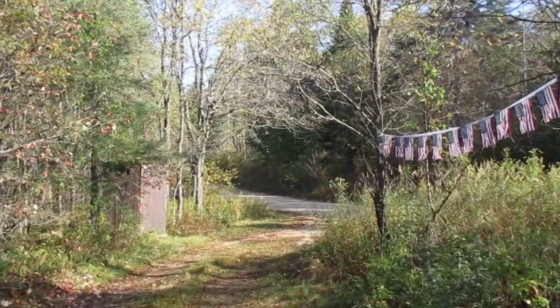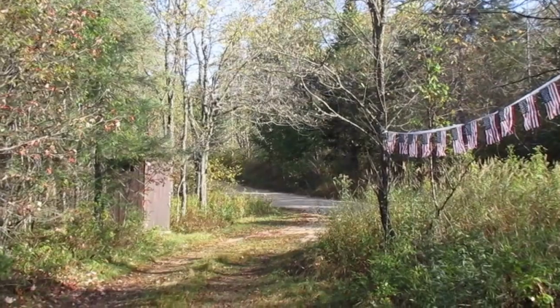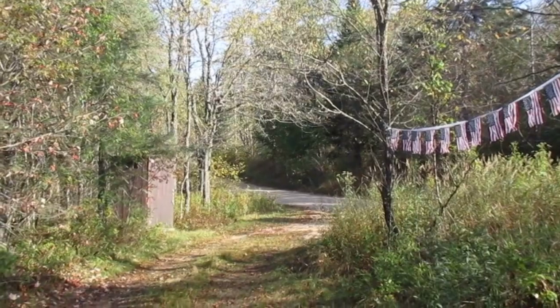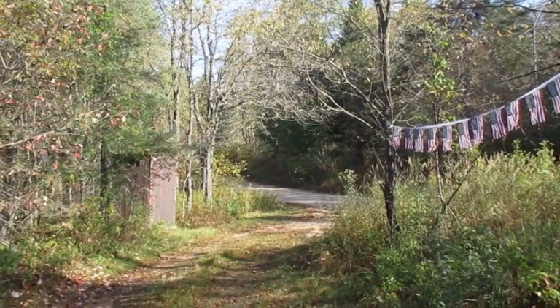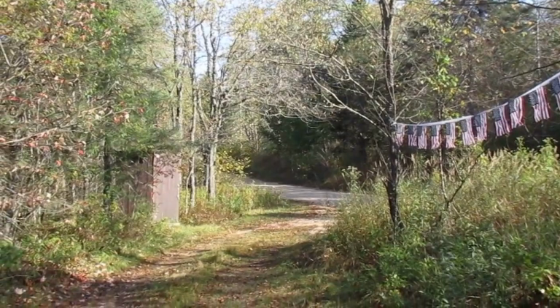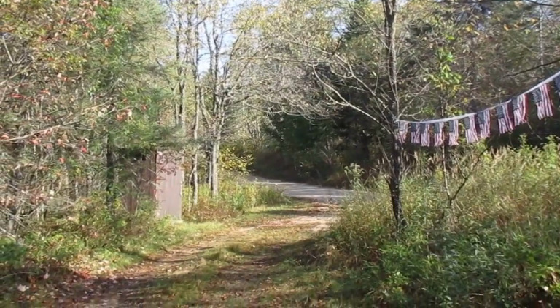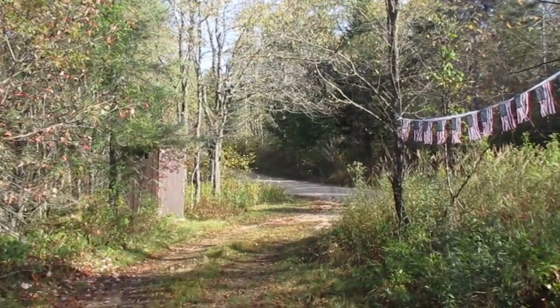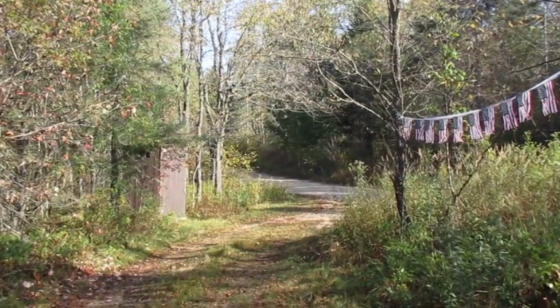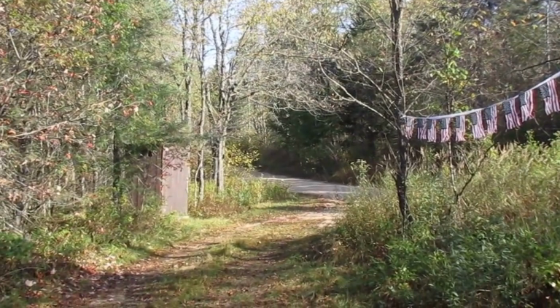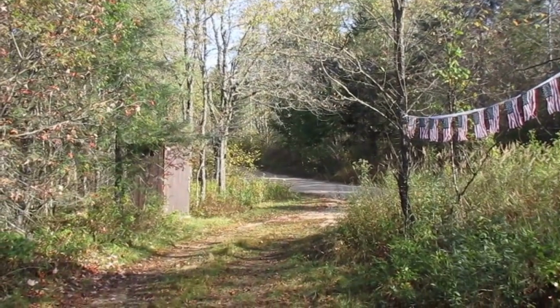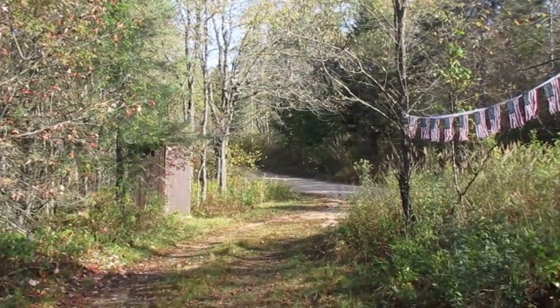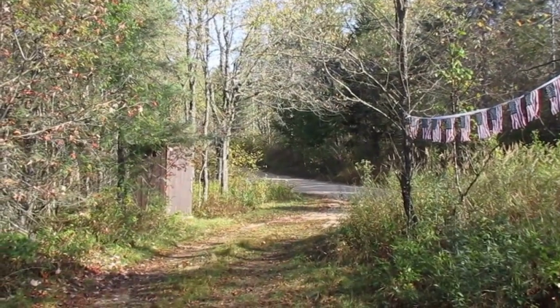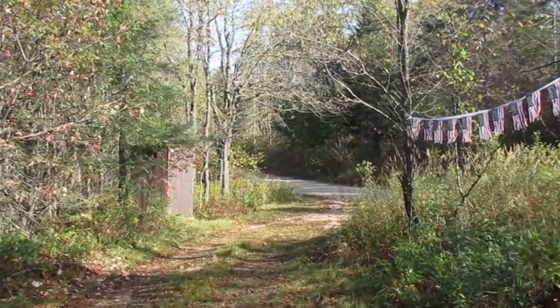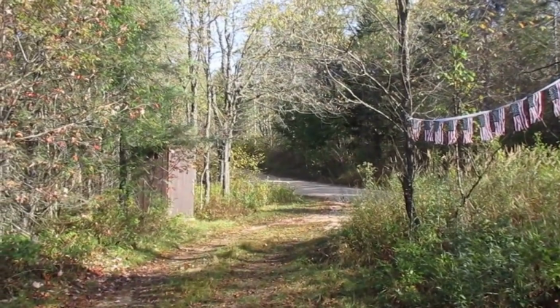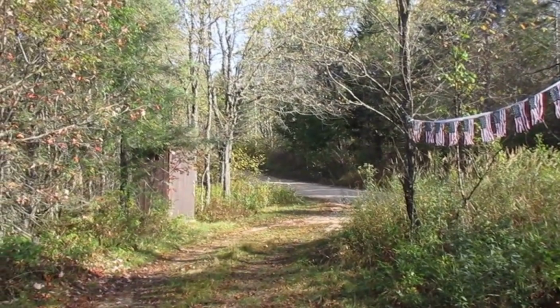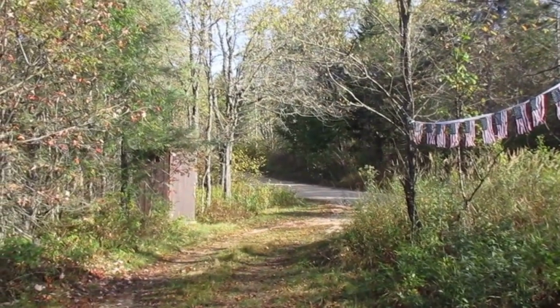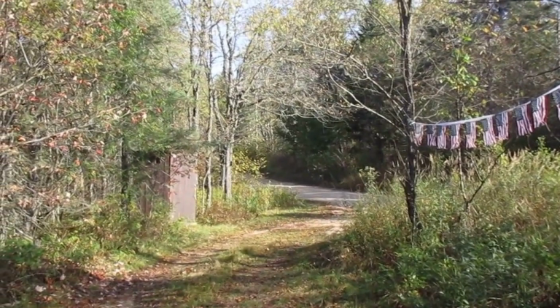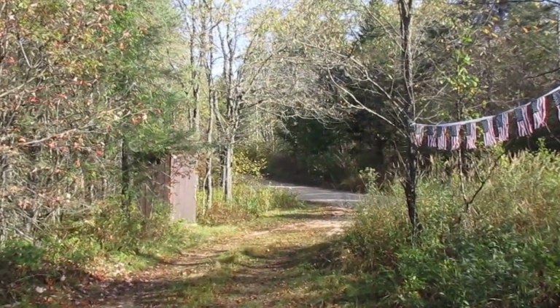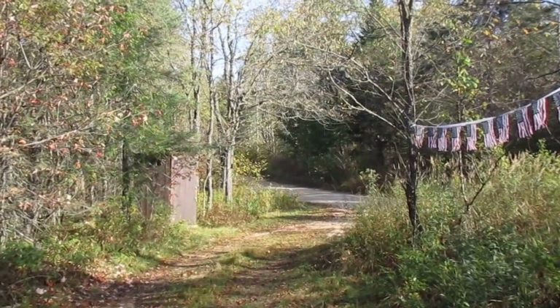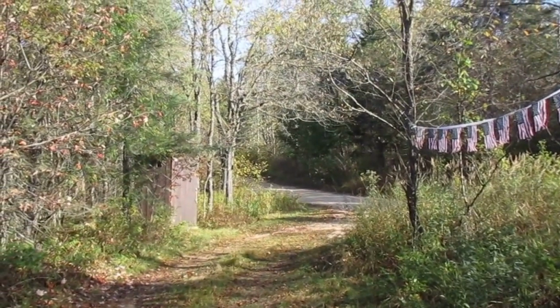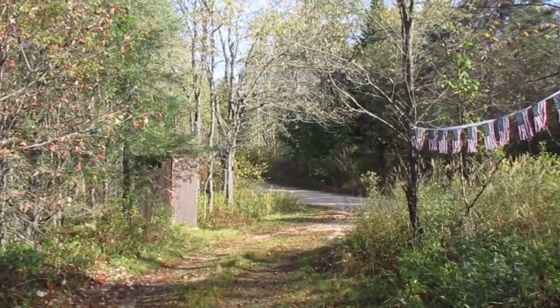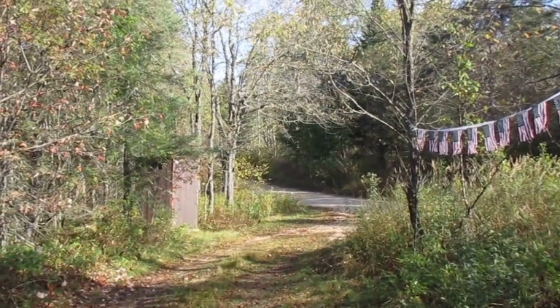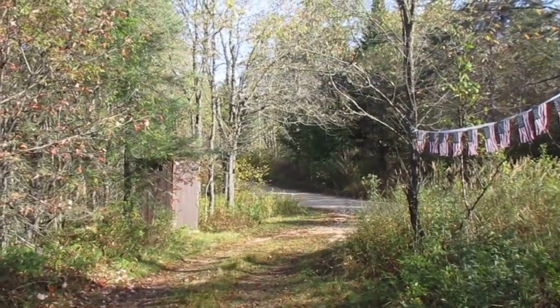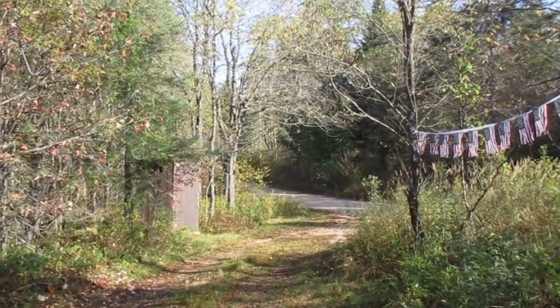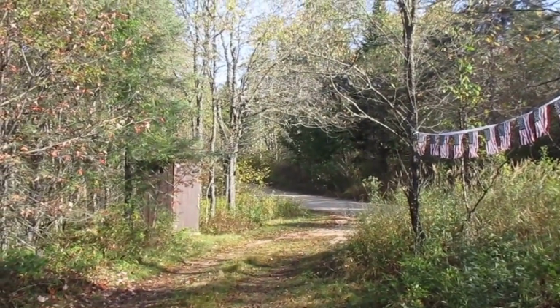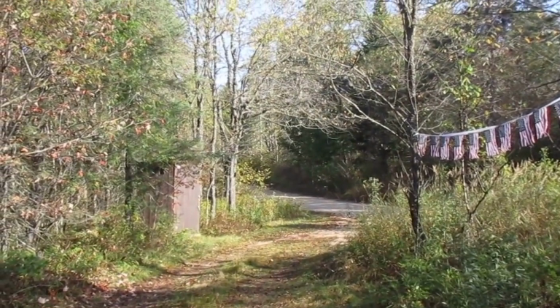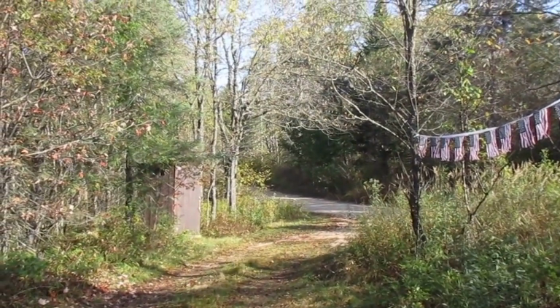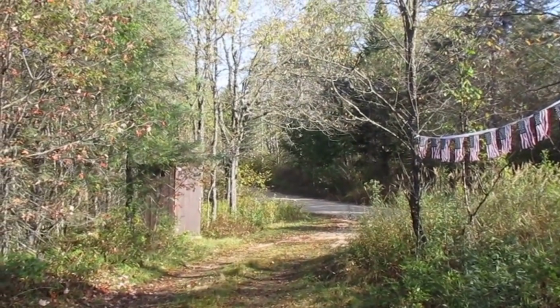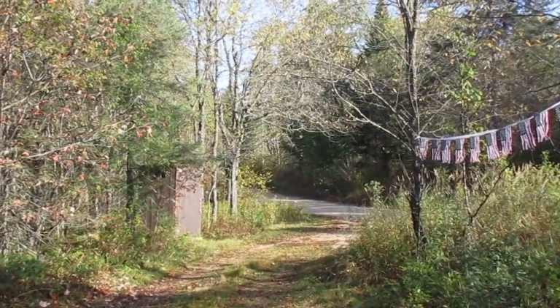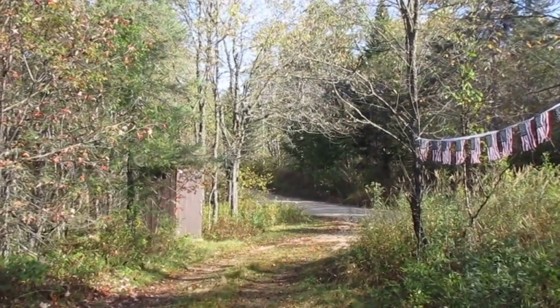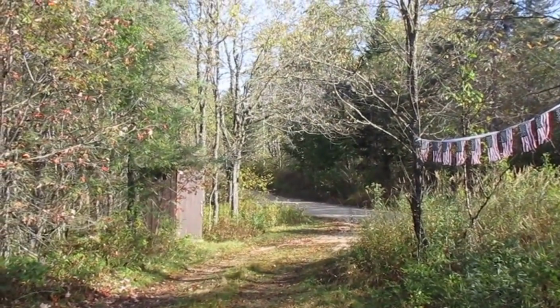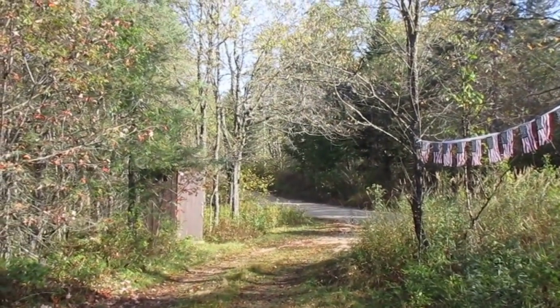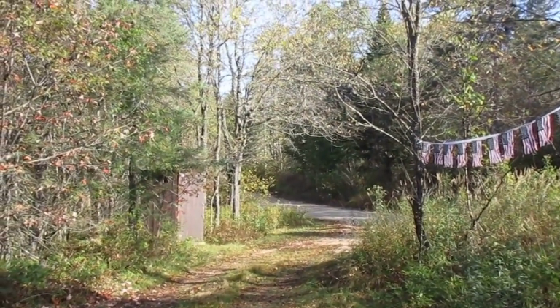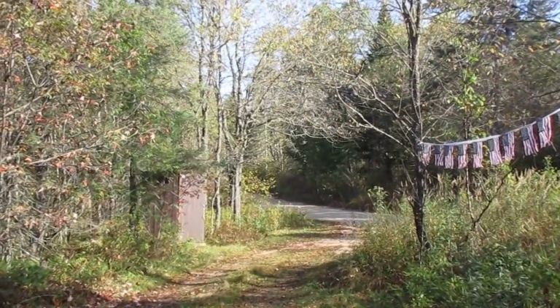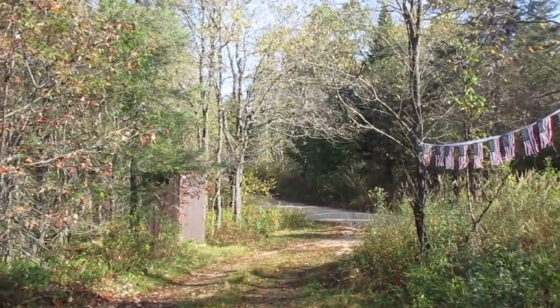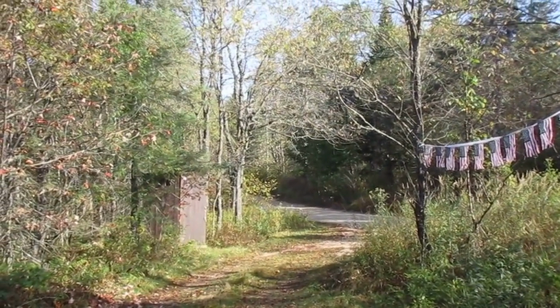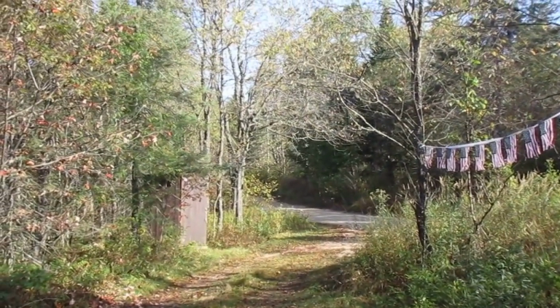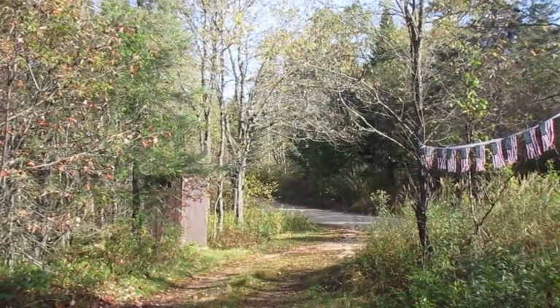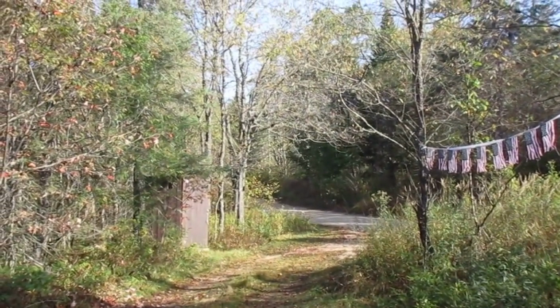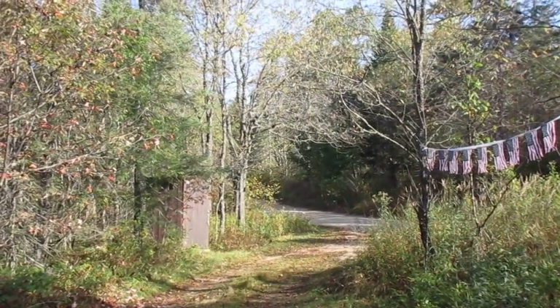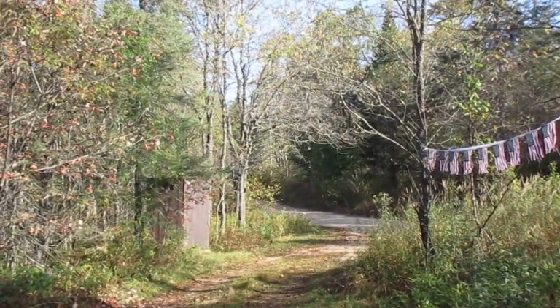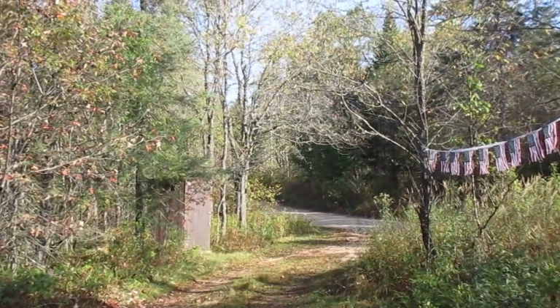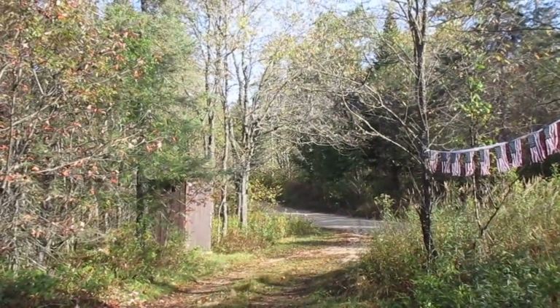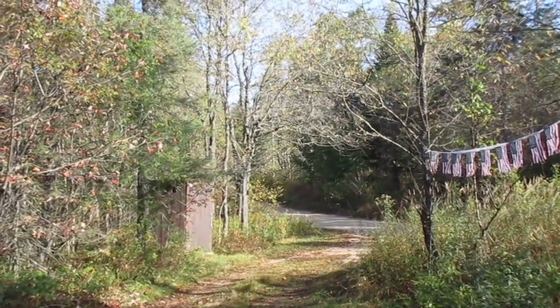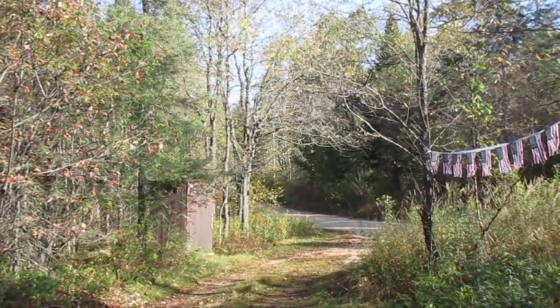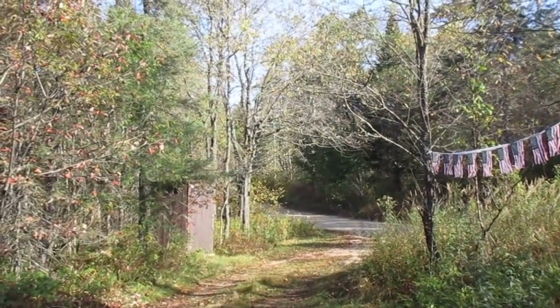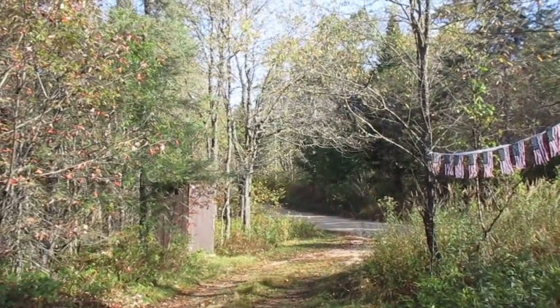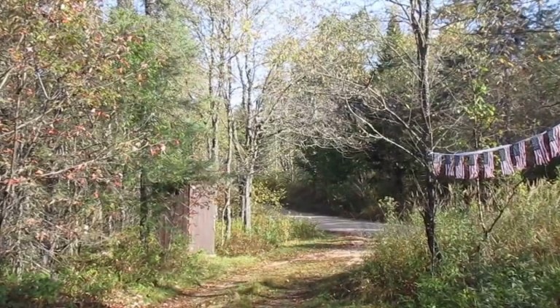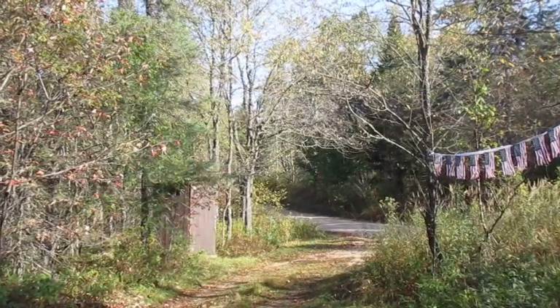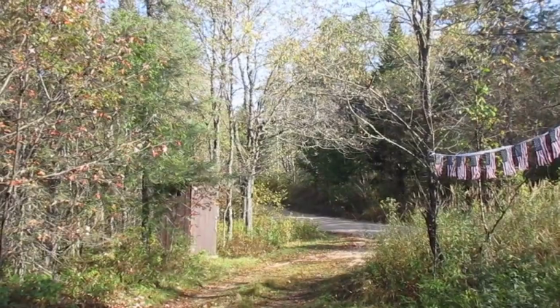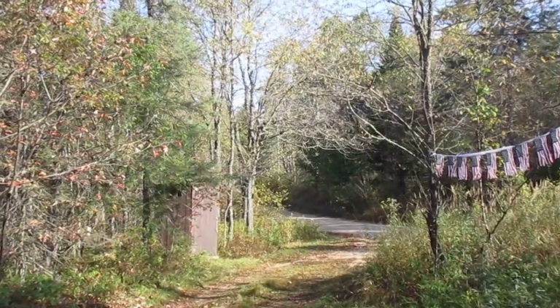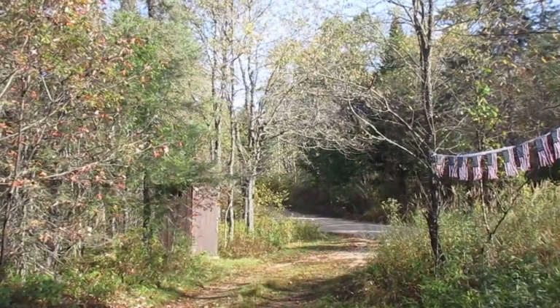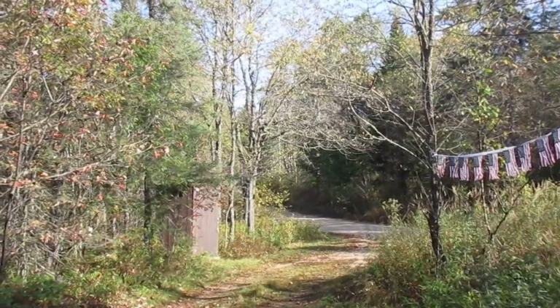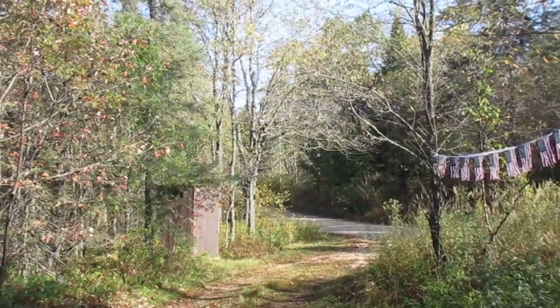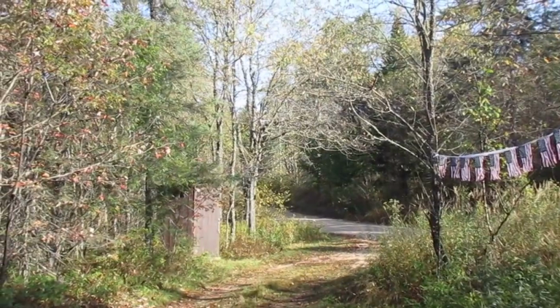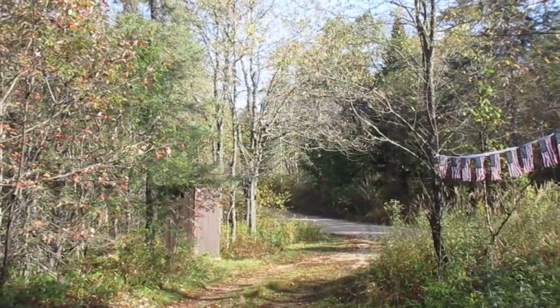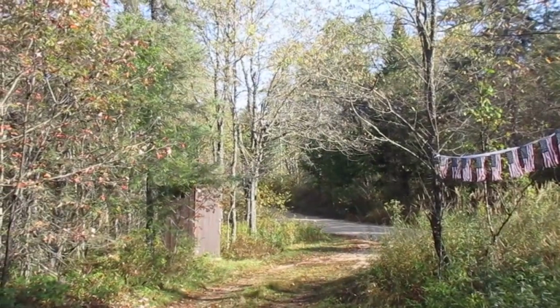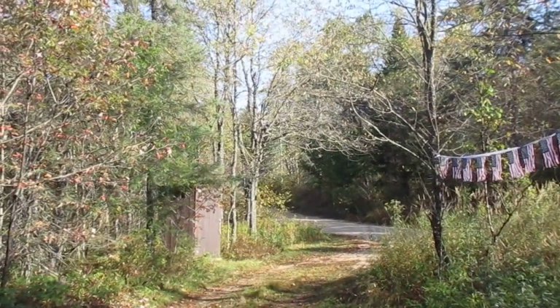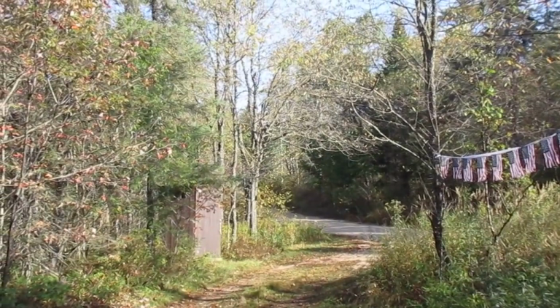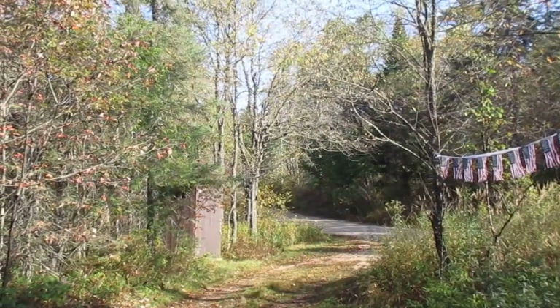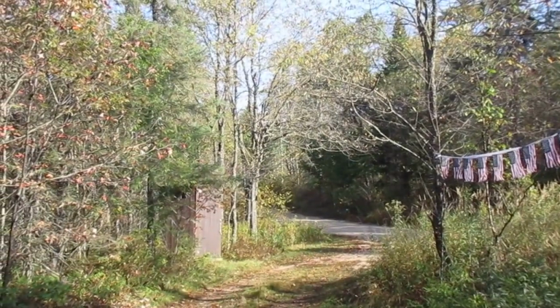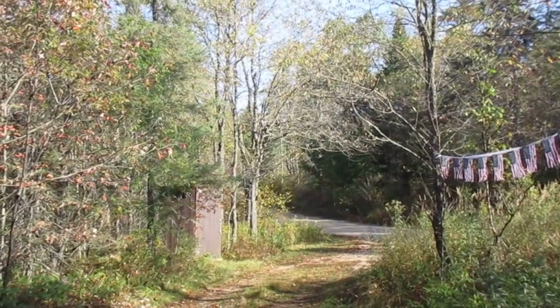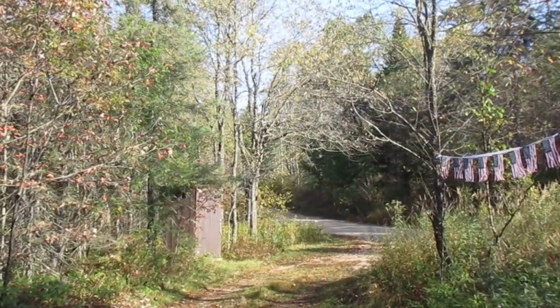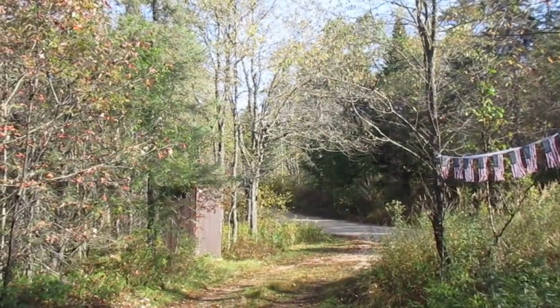I'm heading down, I think, to see the river flow a little bit, get some fishing in, maybe get some pictures, and enjoy the beautiful weather today.